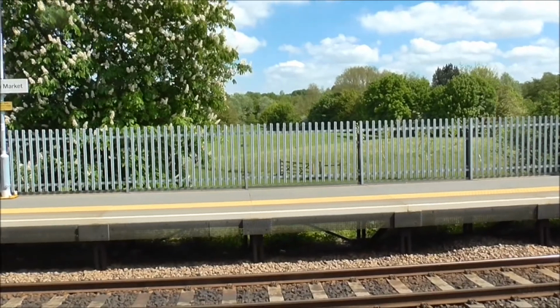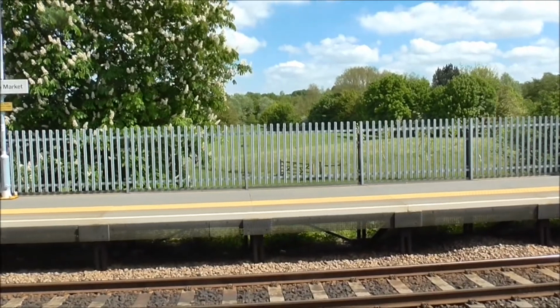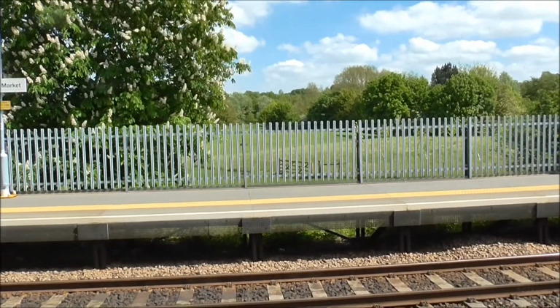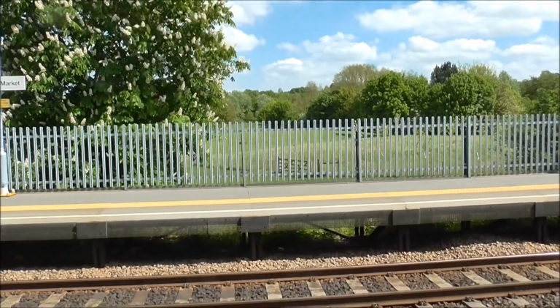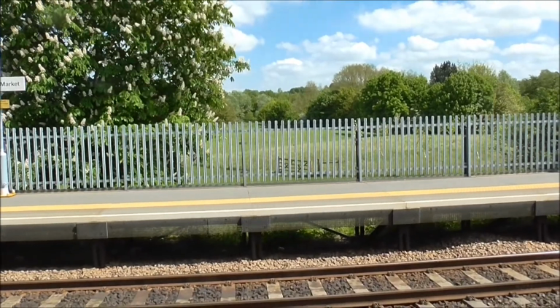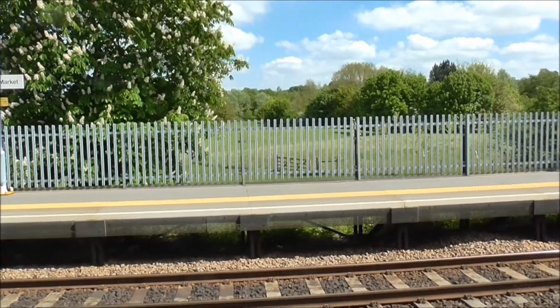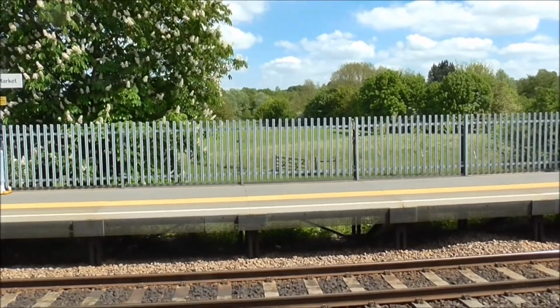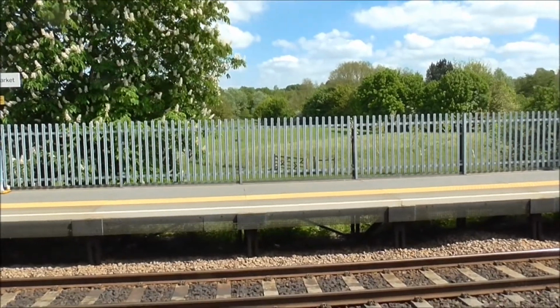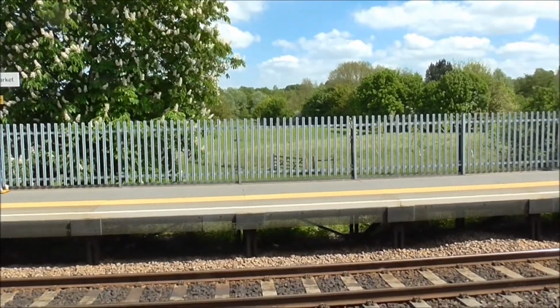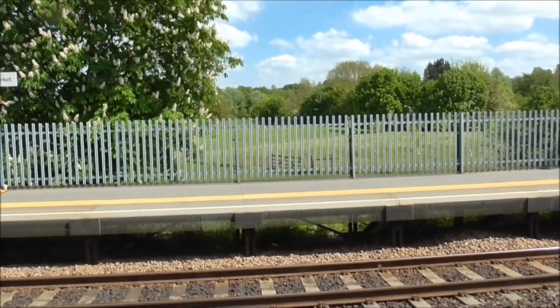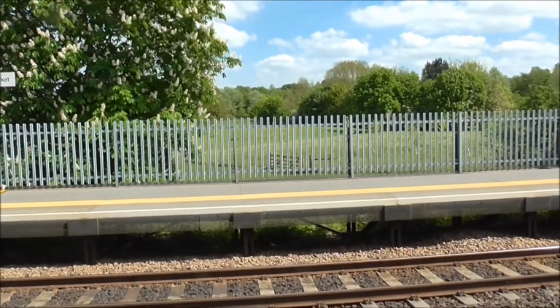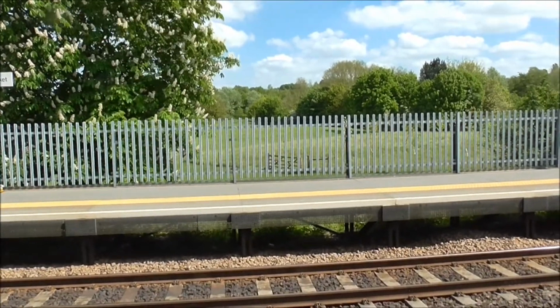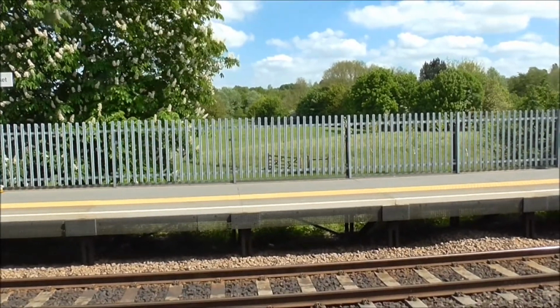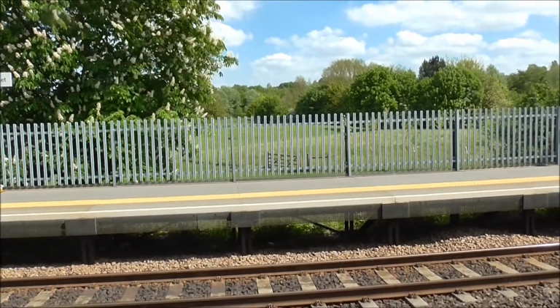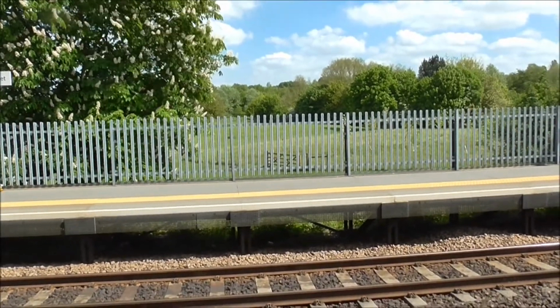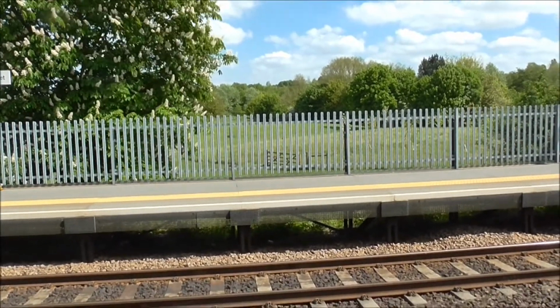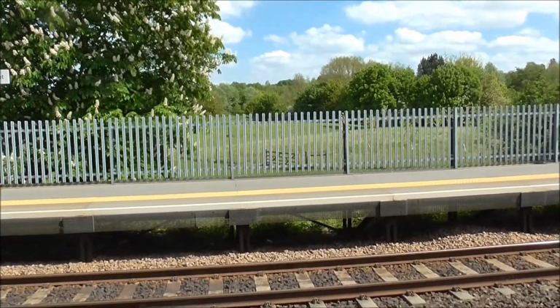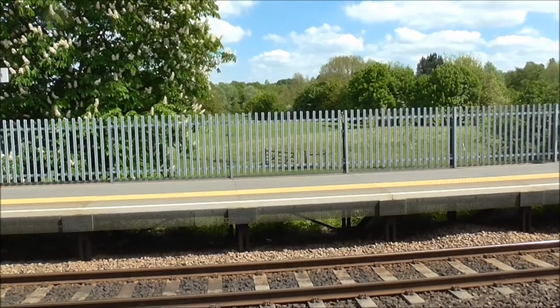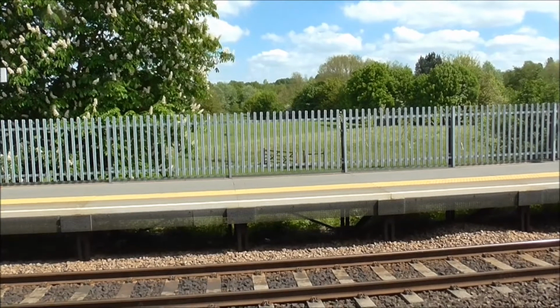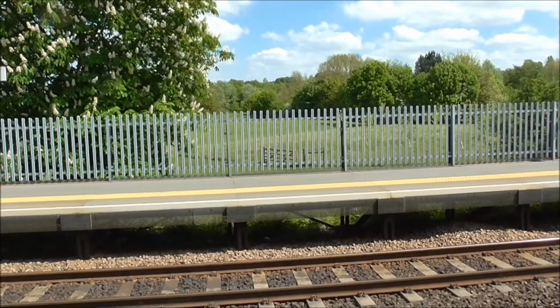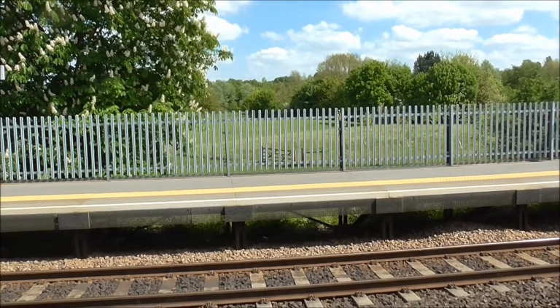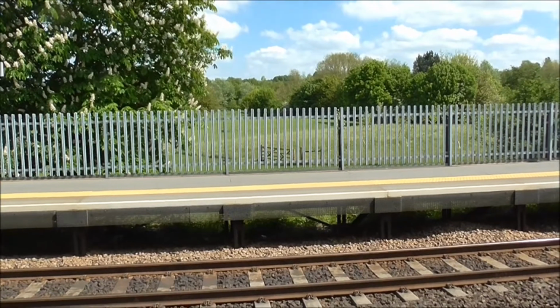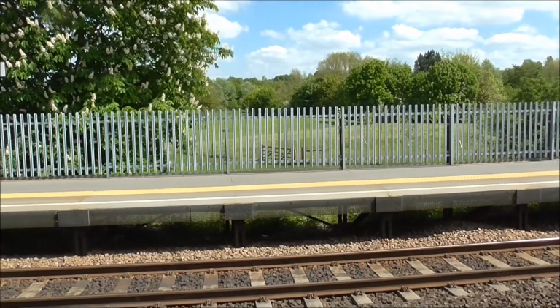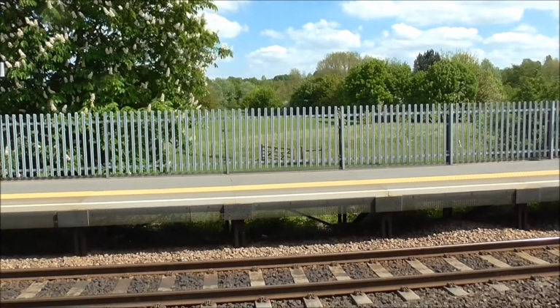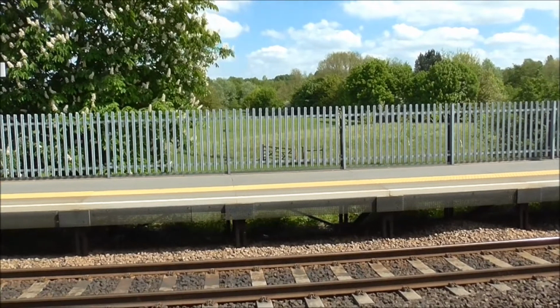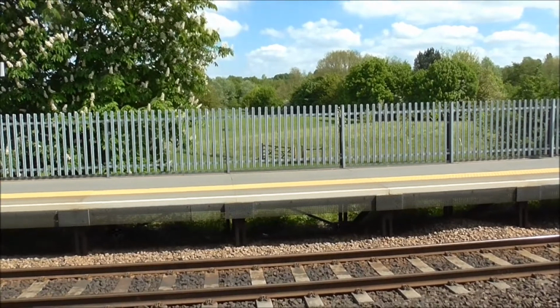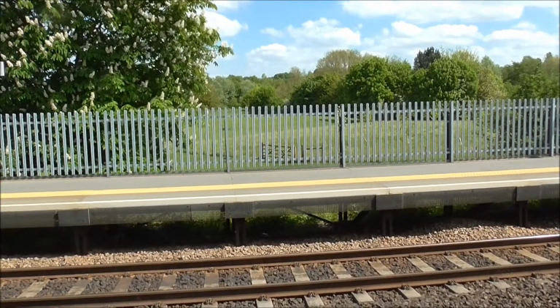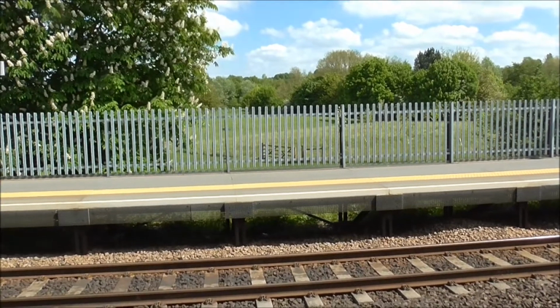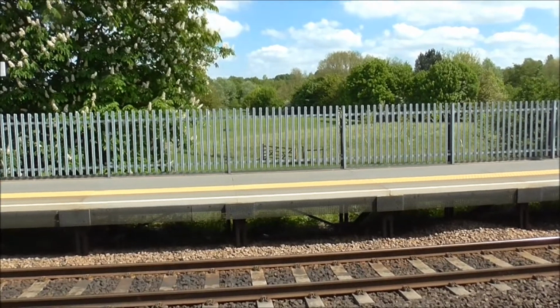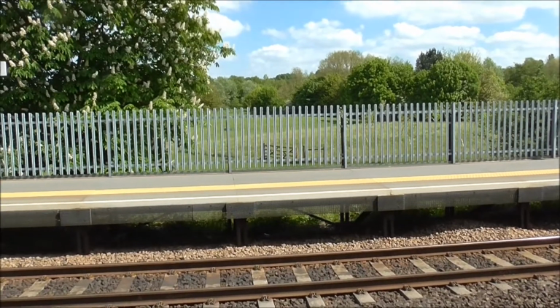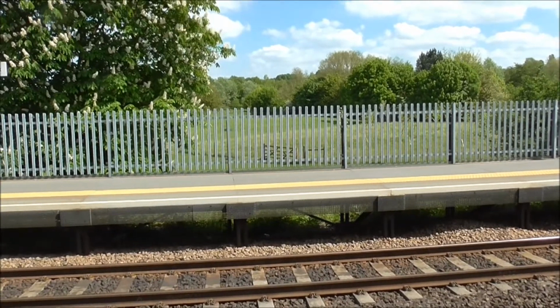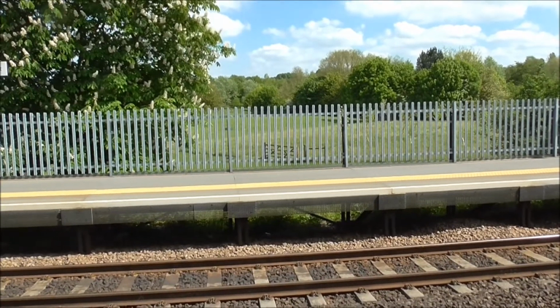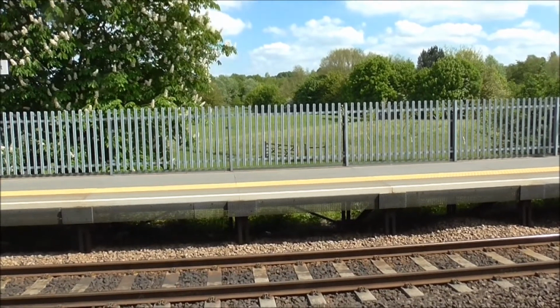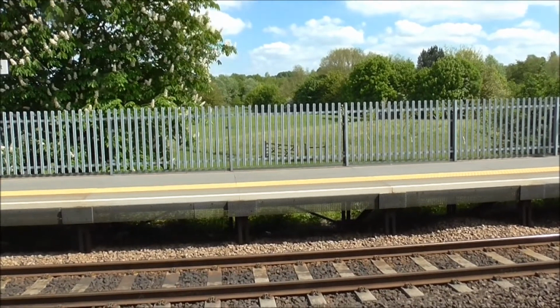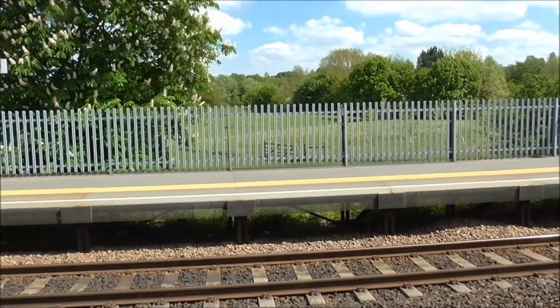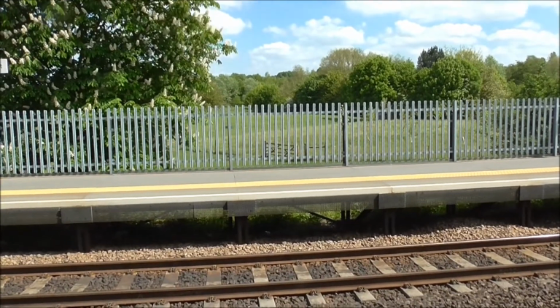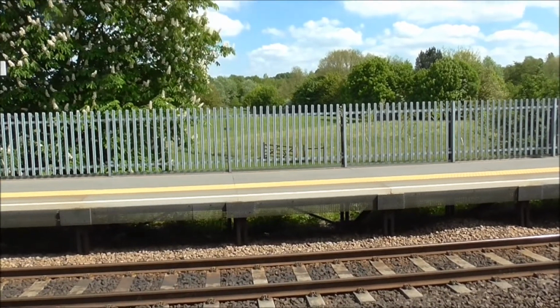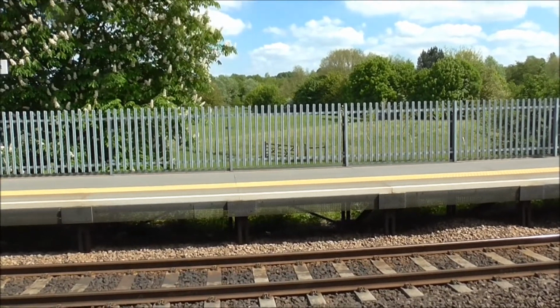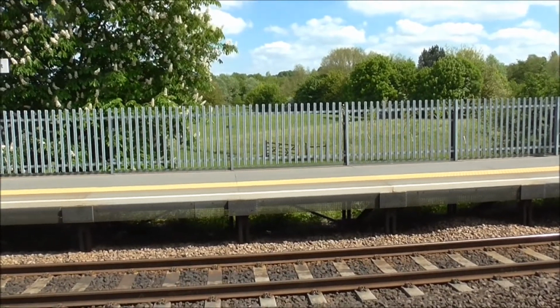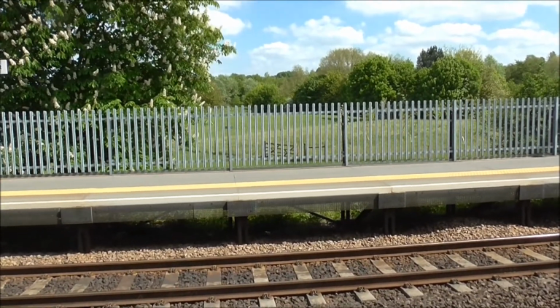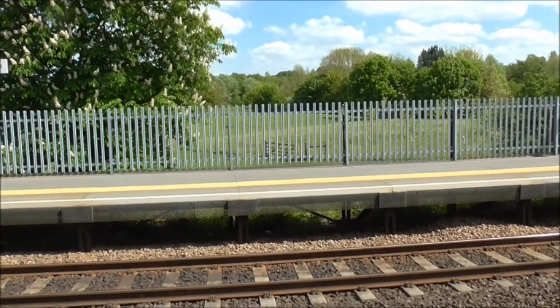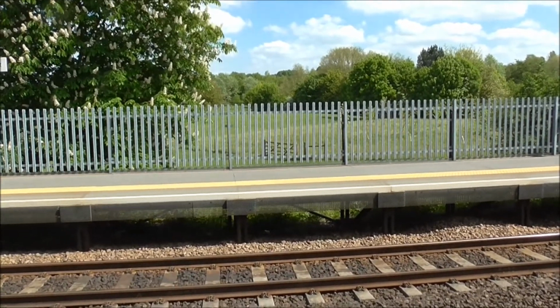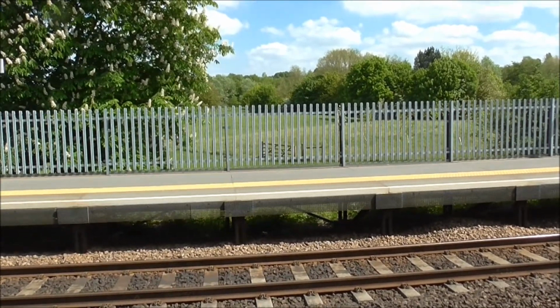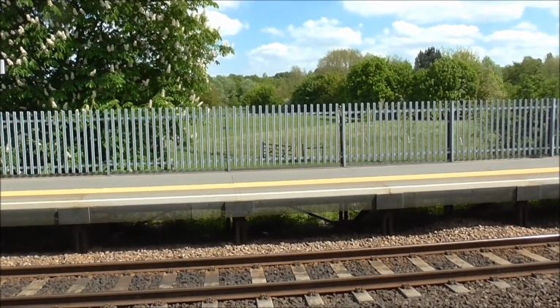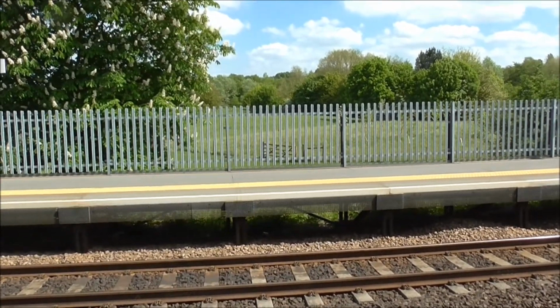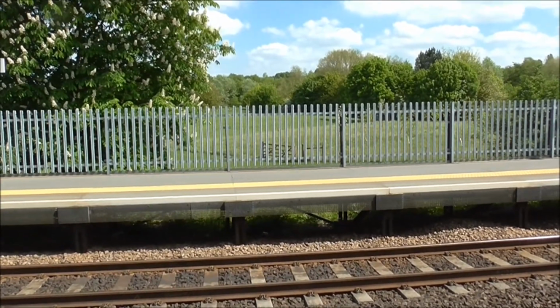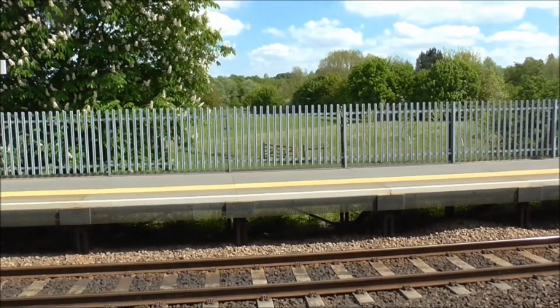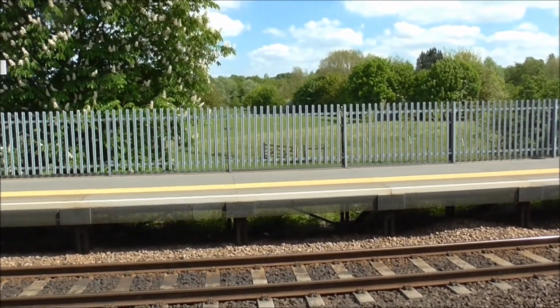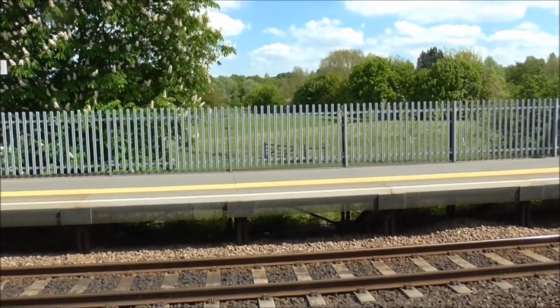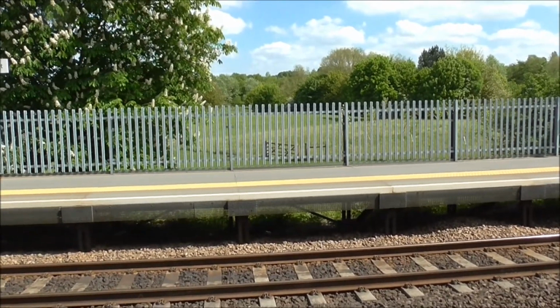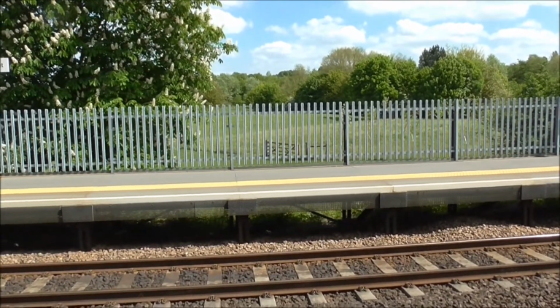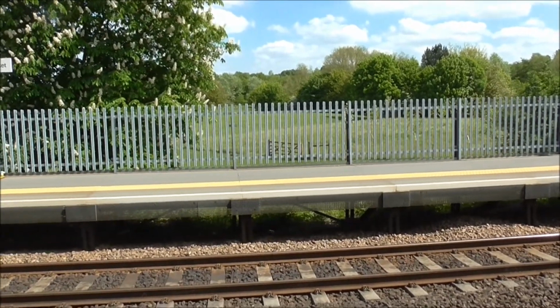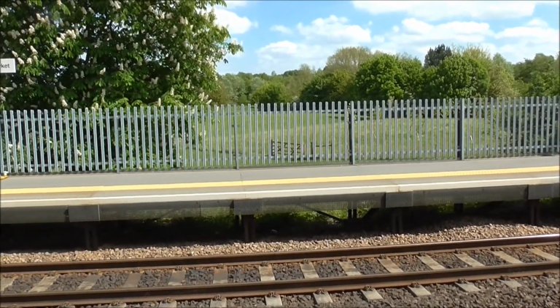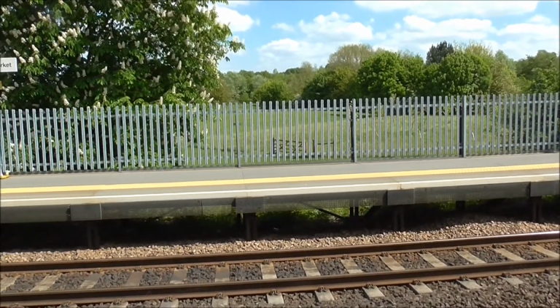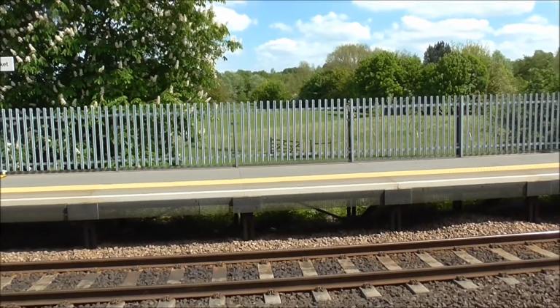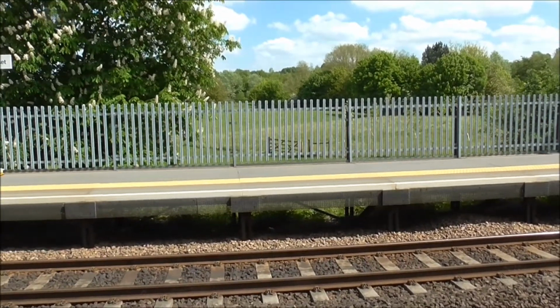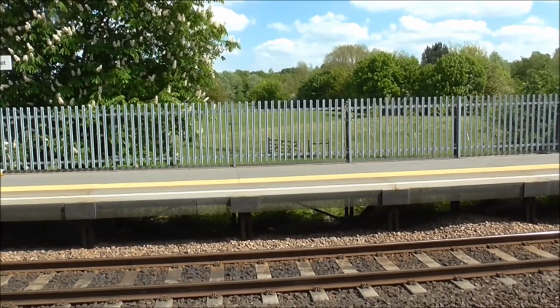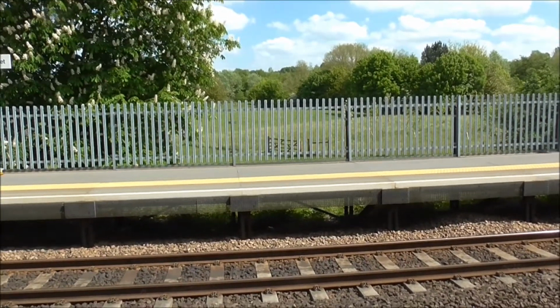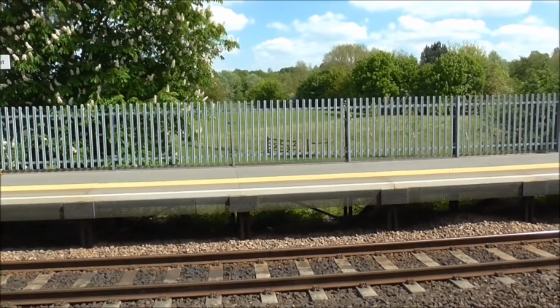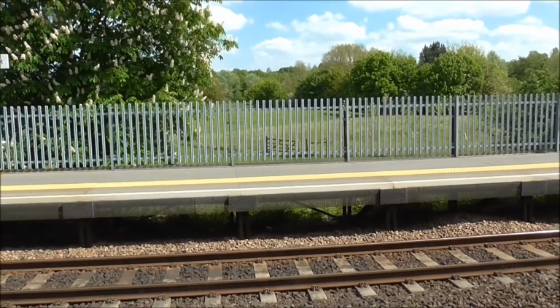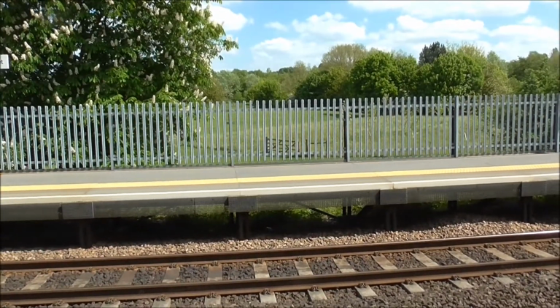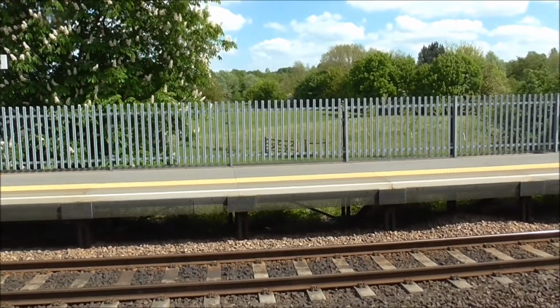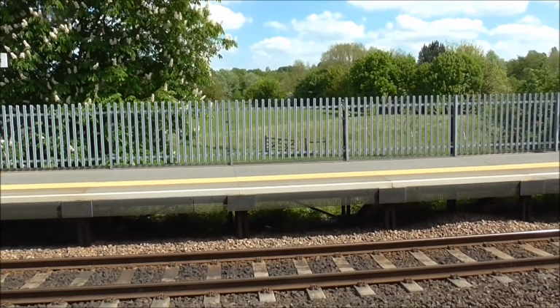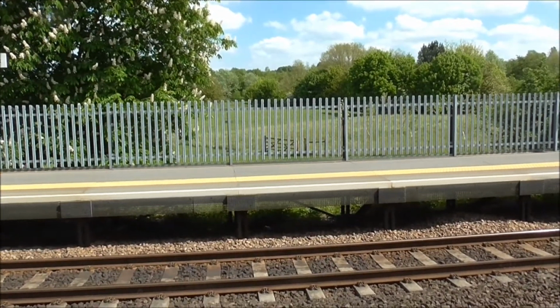Just had a Mark III set charge through Eden Market Station, en route from Norwich to London Liverpool Street.